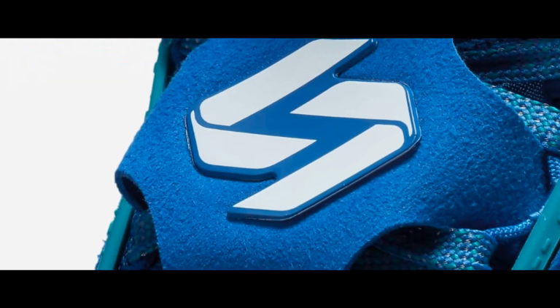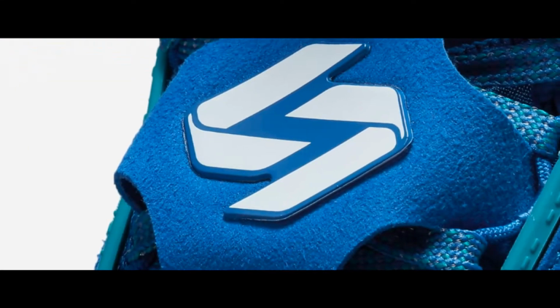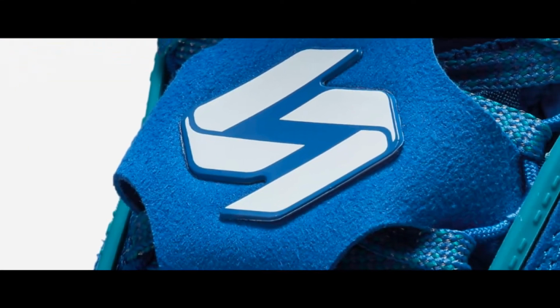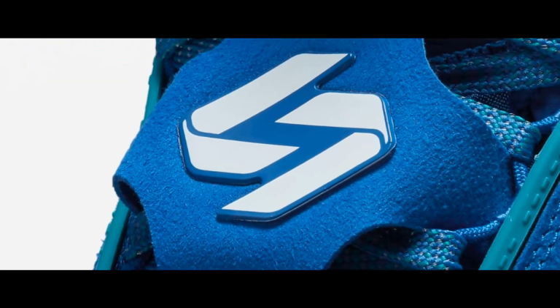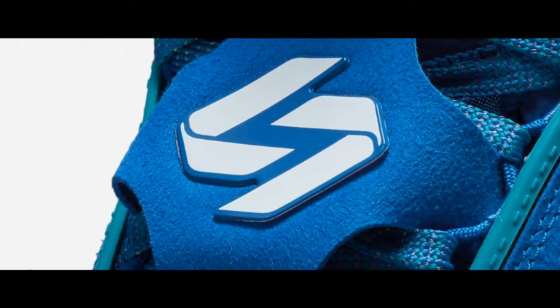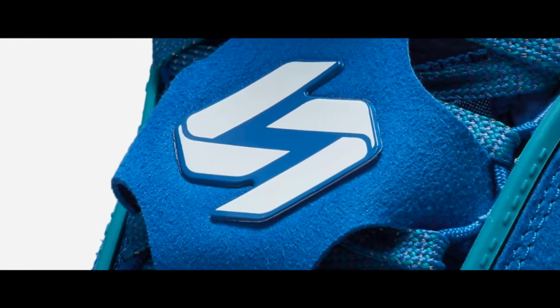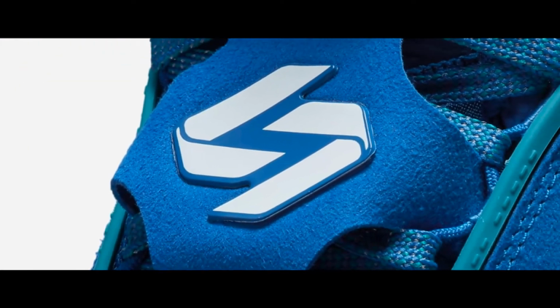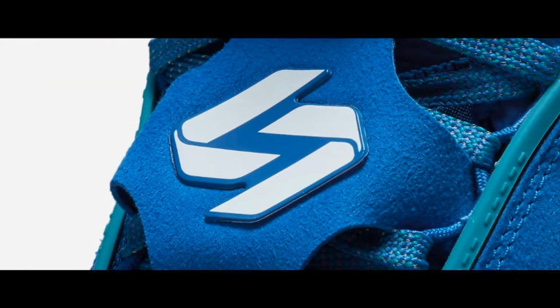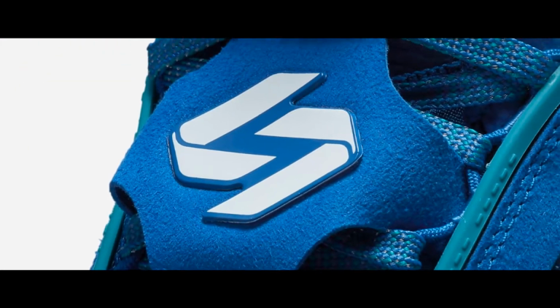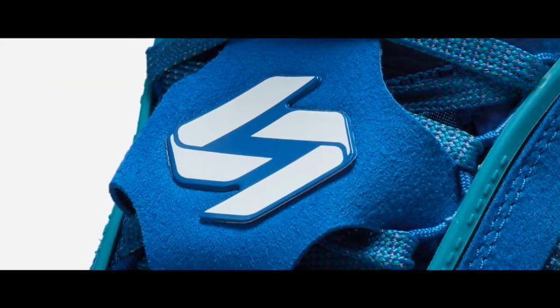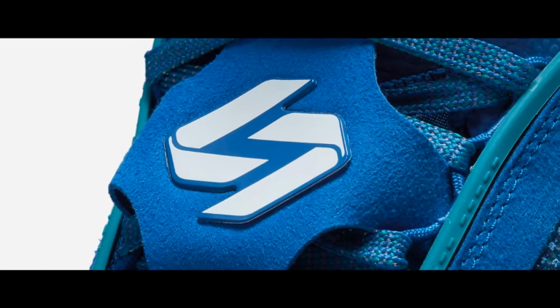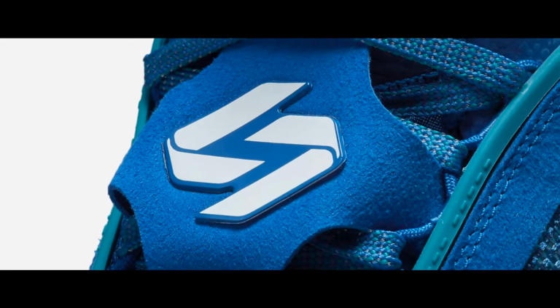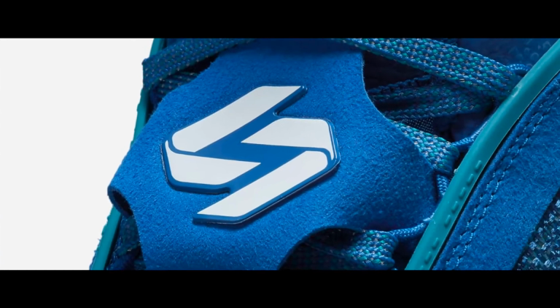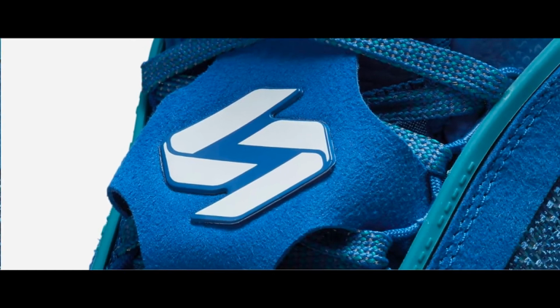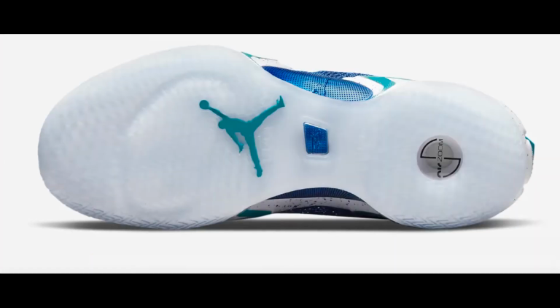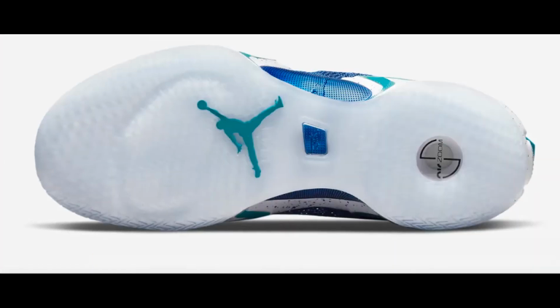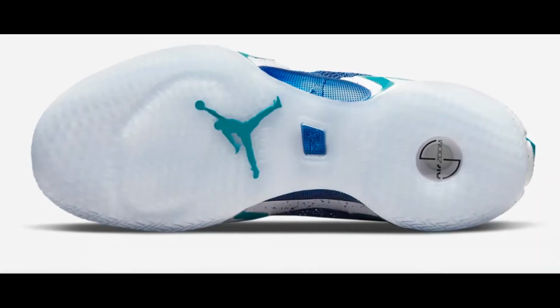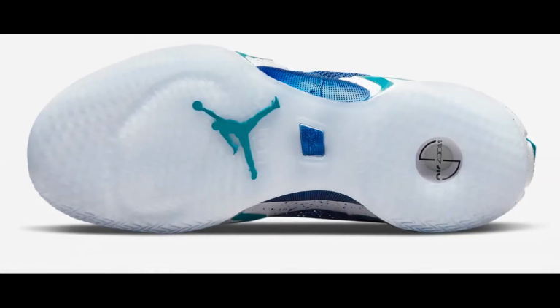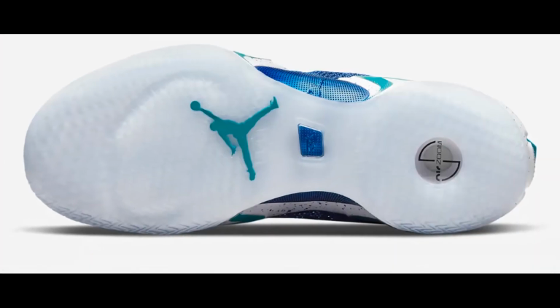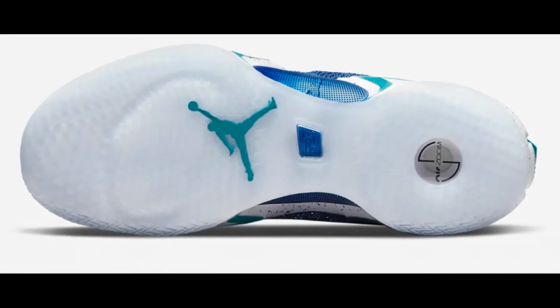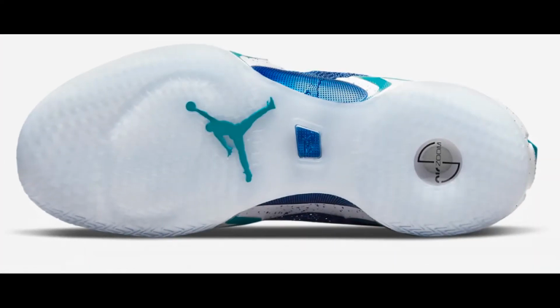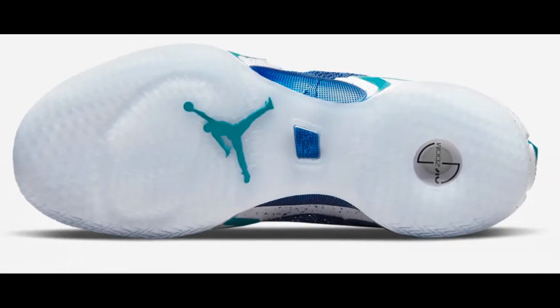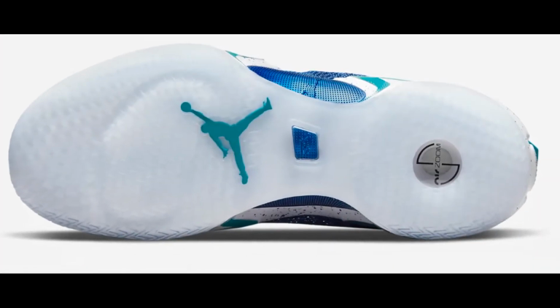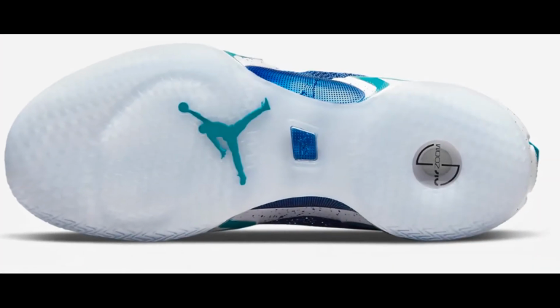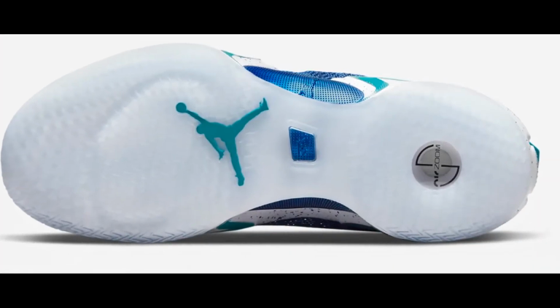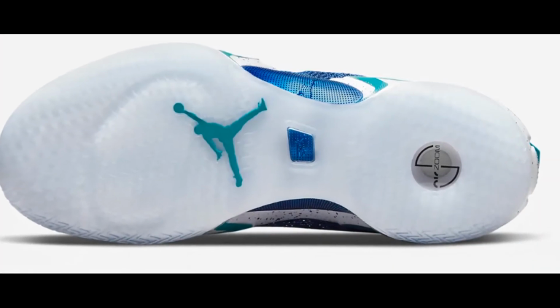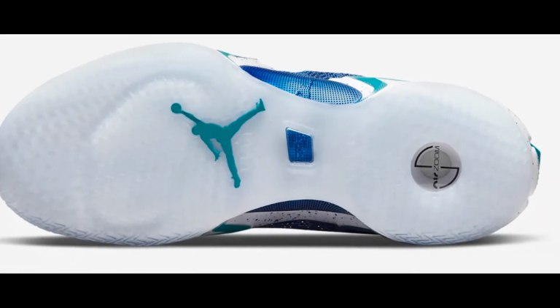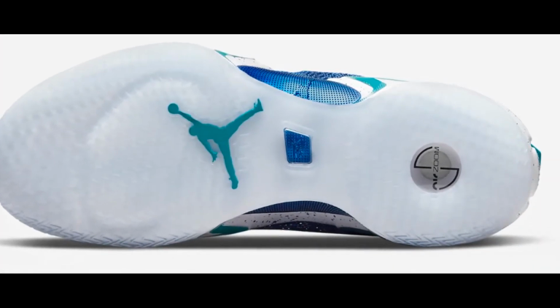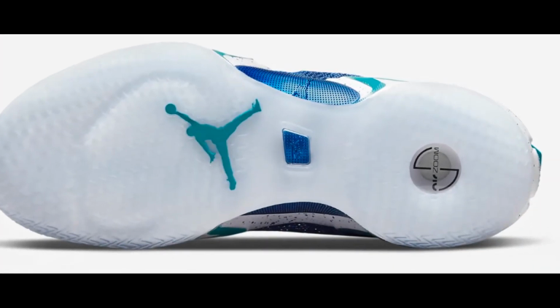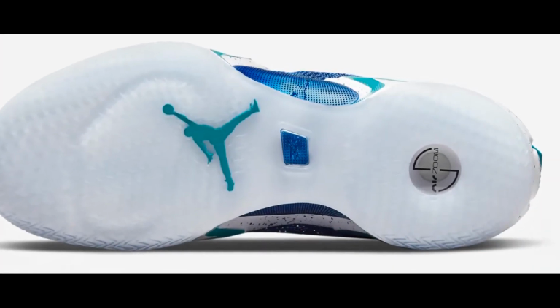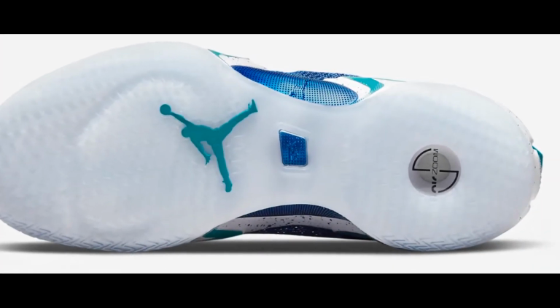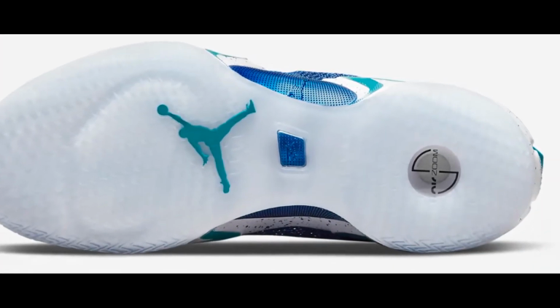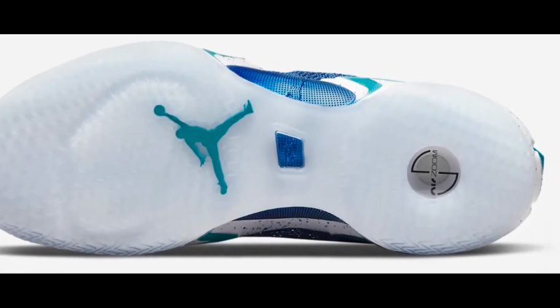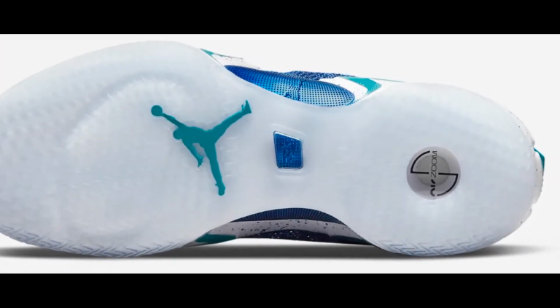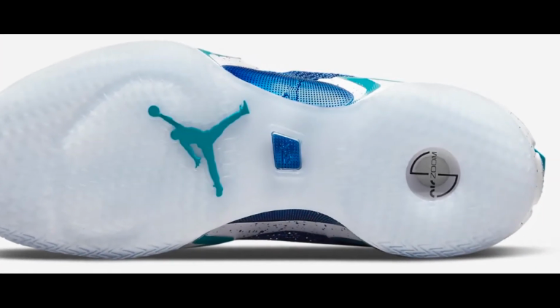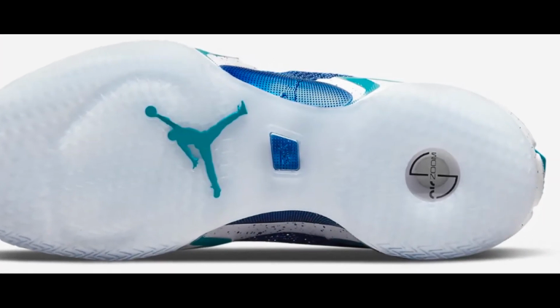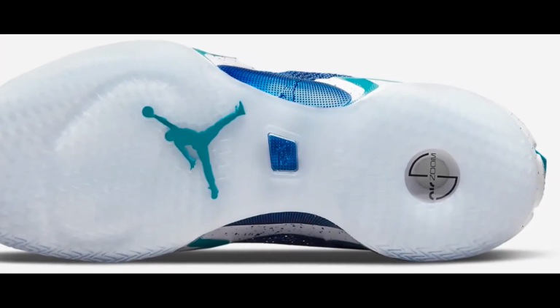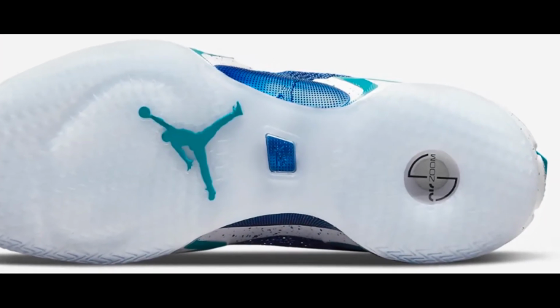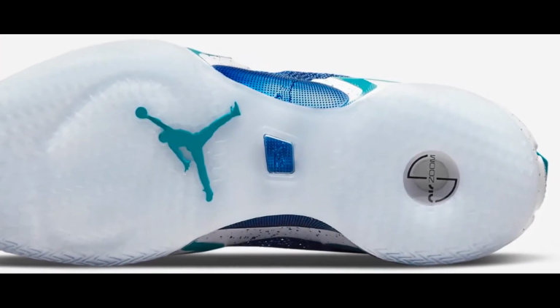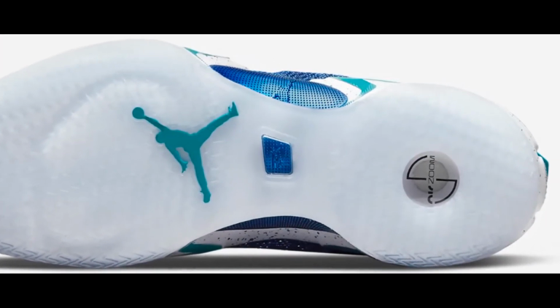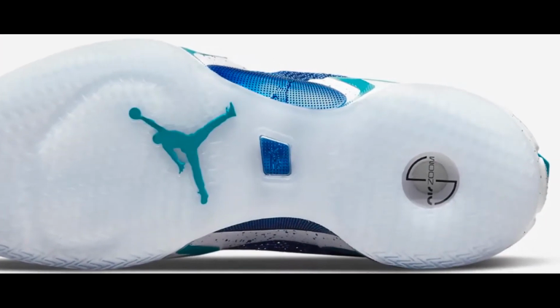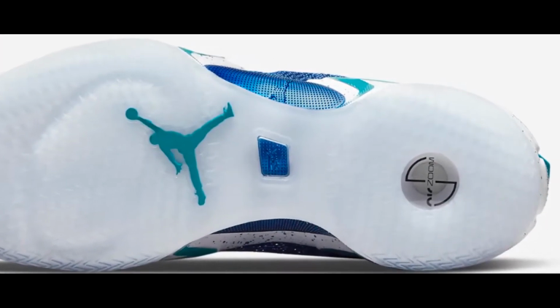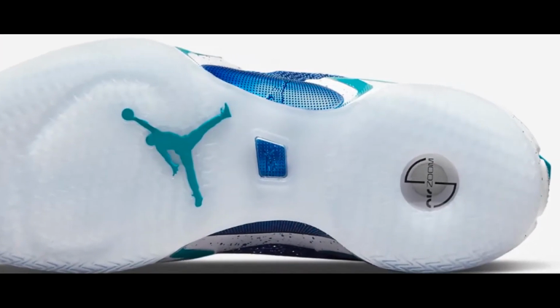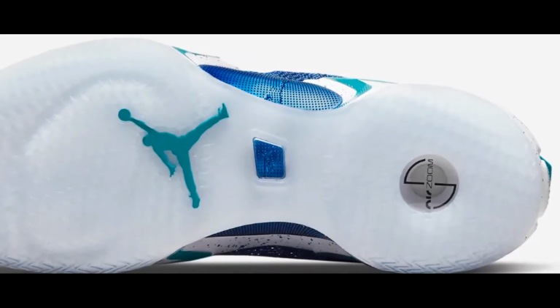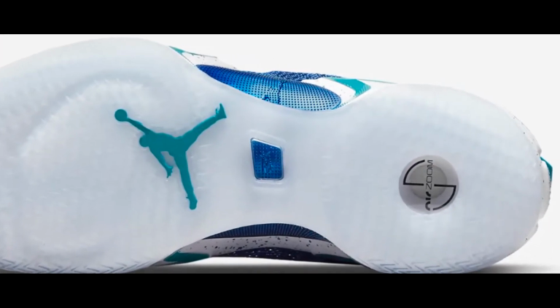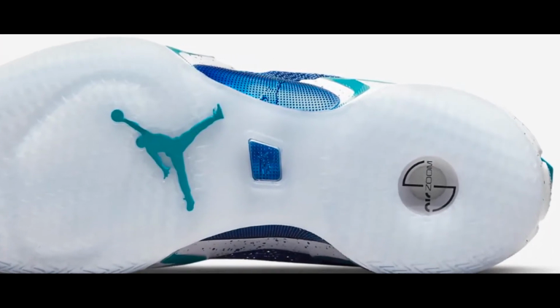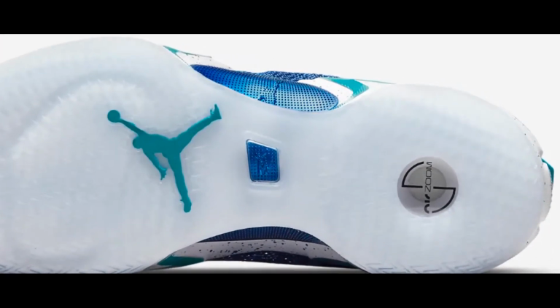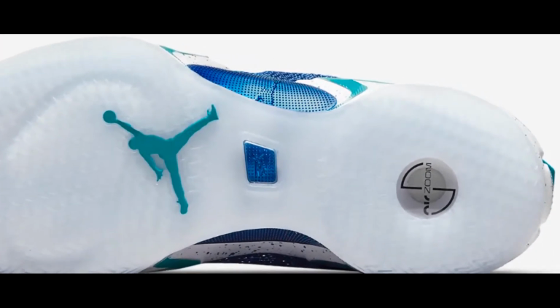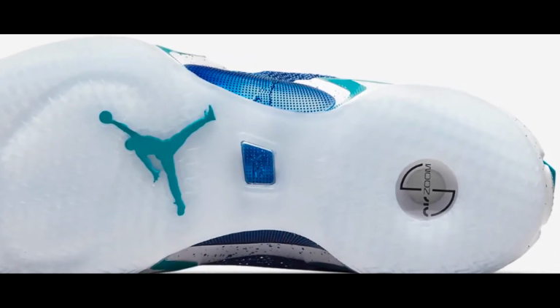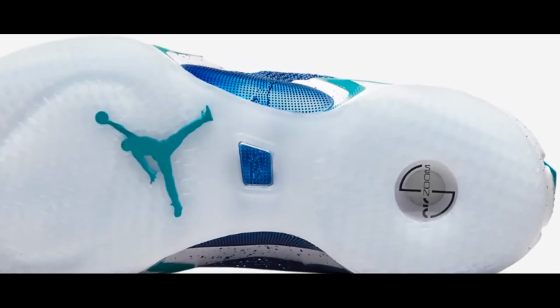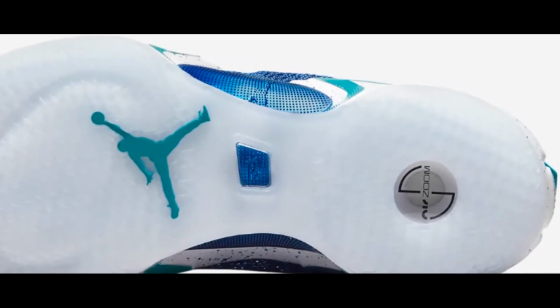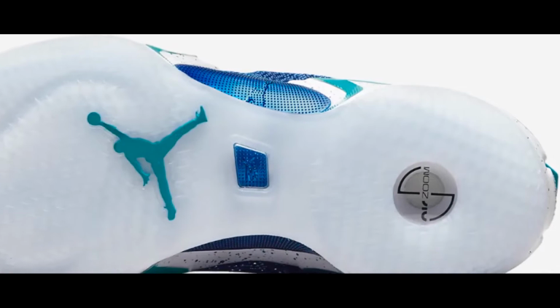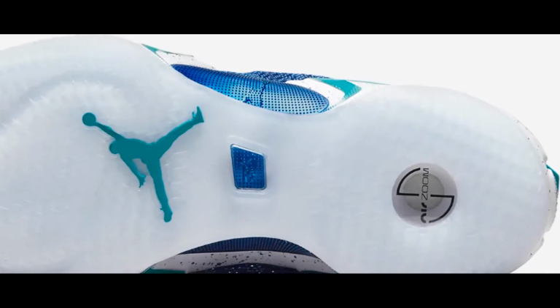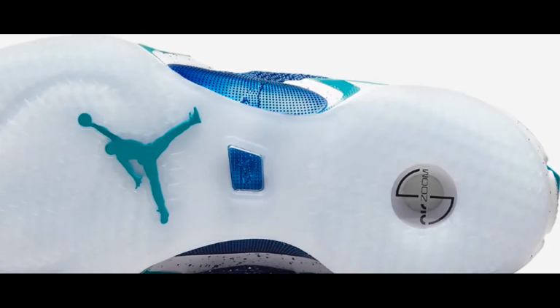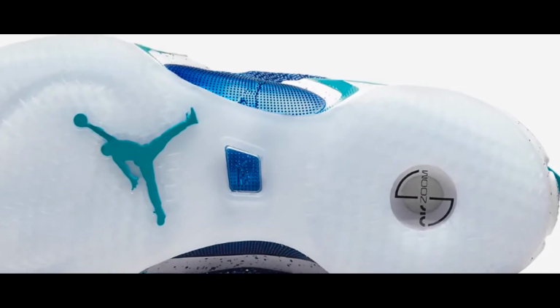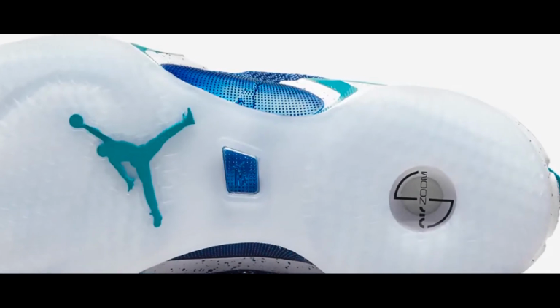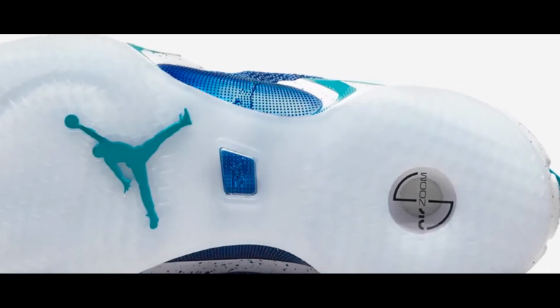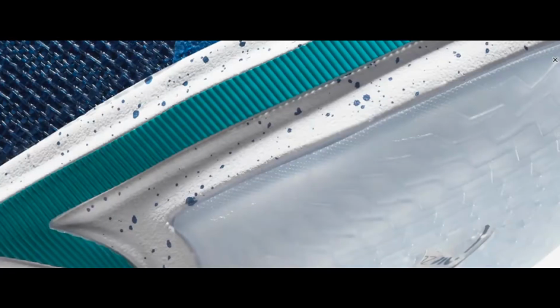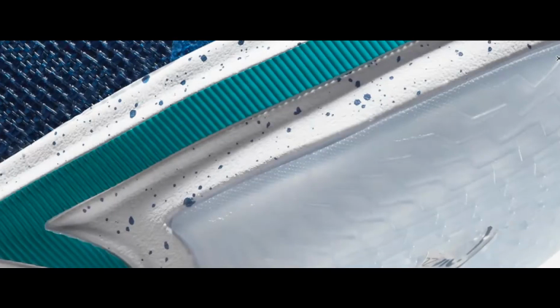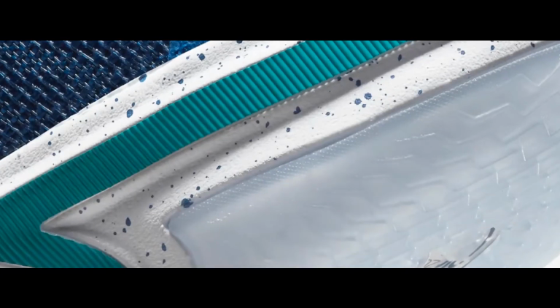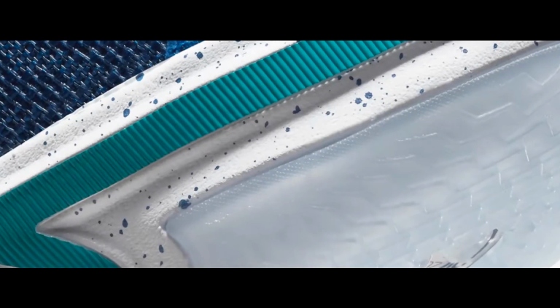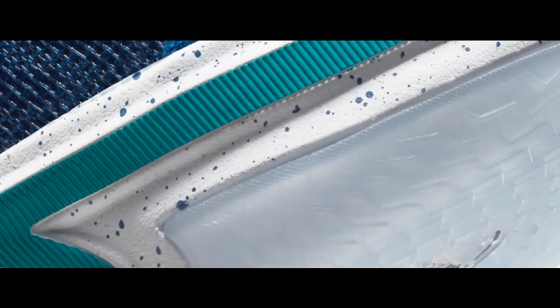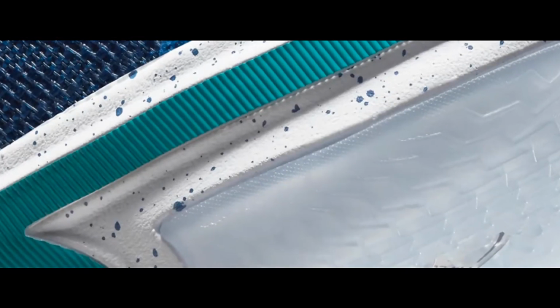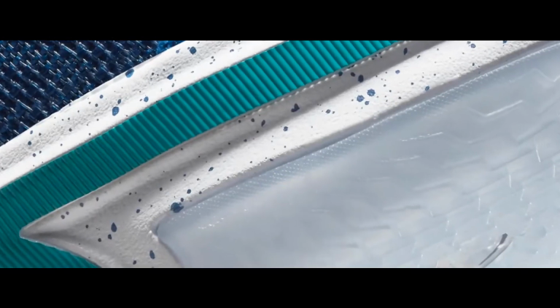Lightning Quick. A multi-directional outsole pattern provides stop-and-go traction for players who stay on their toes and use quickness to get to their spots.